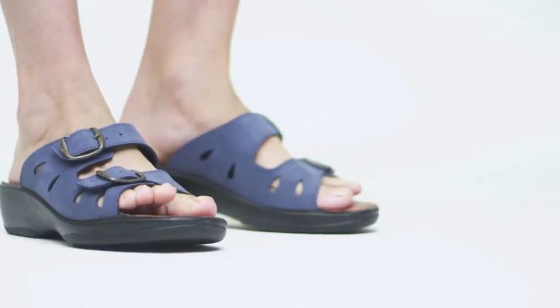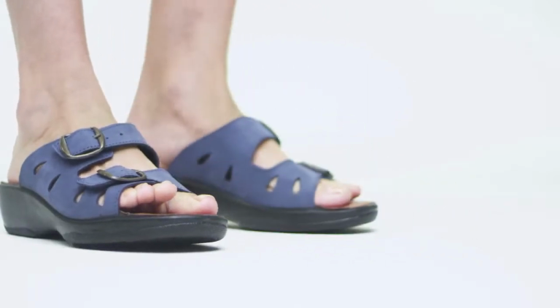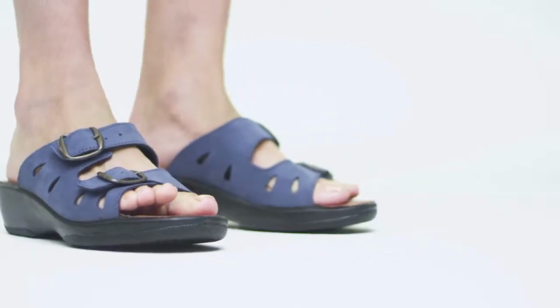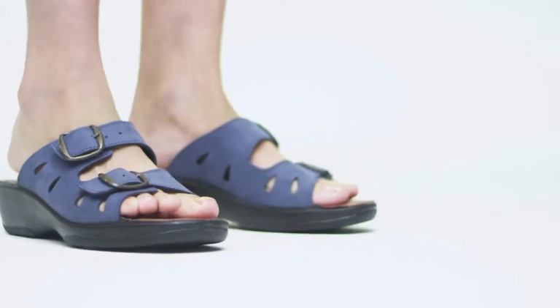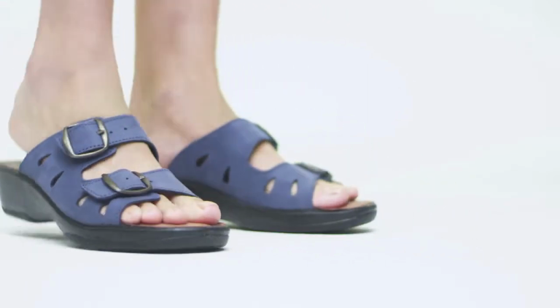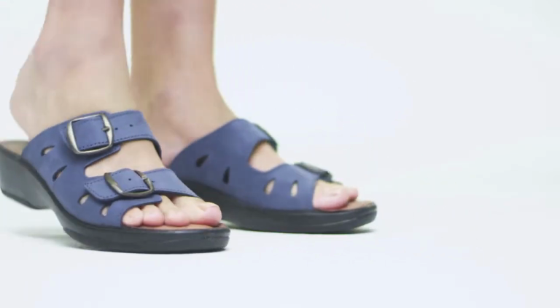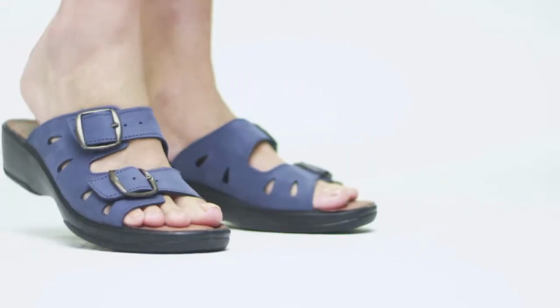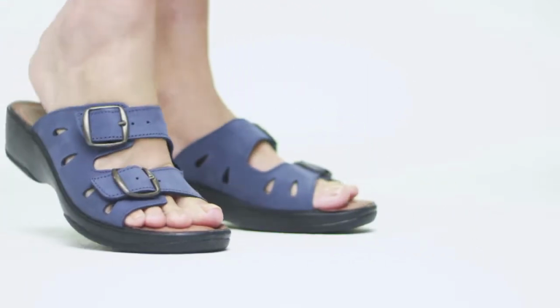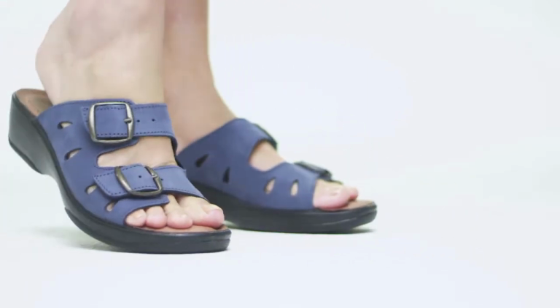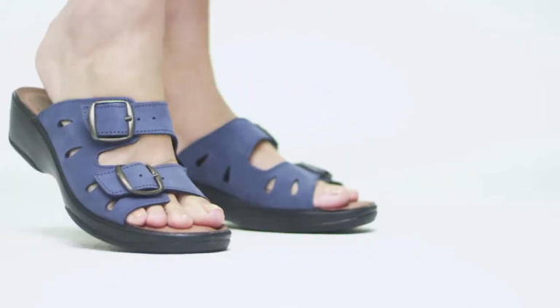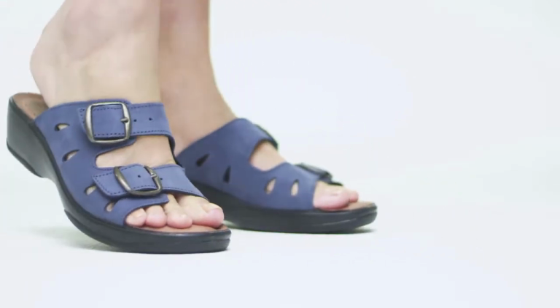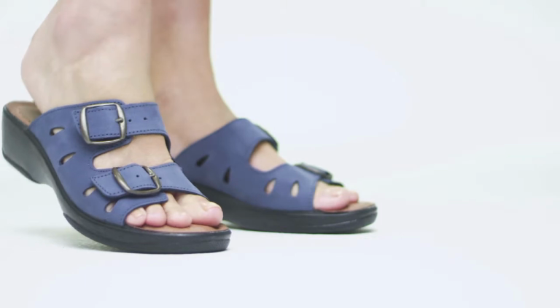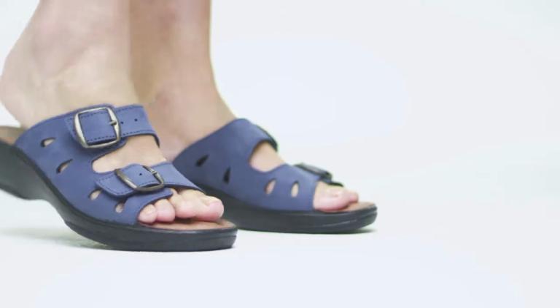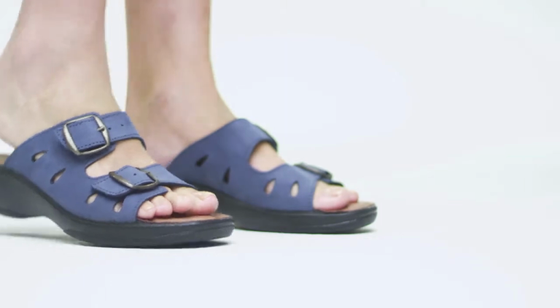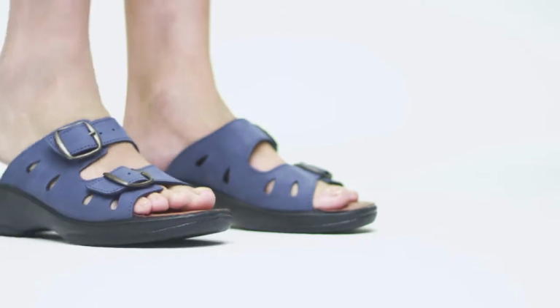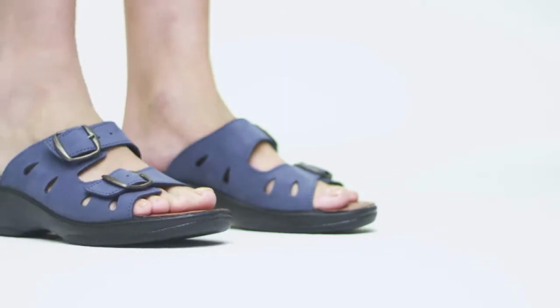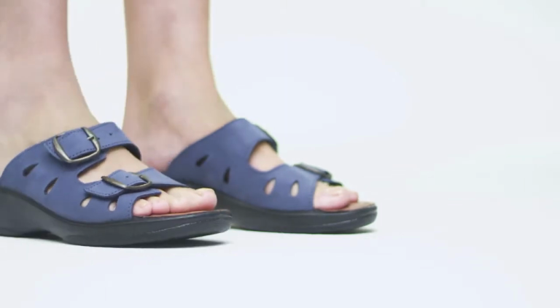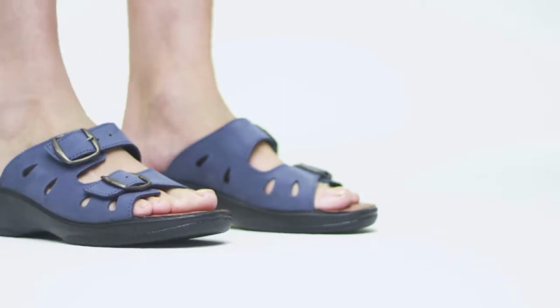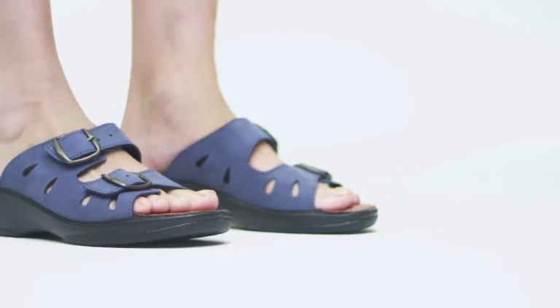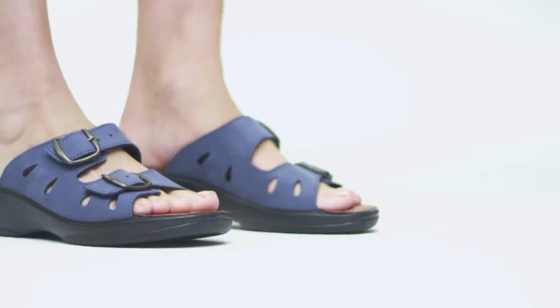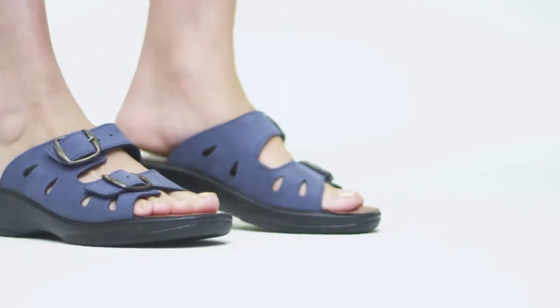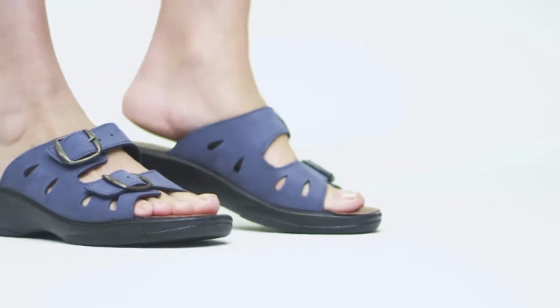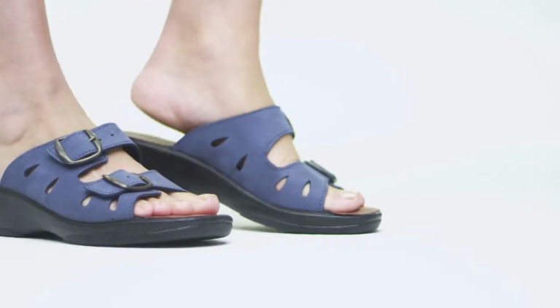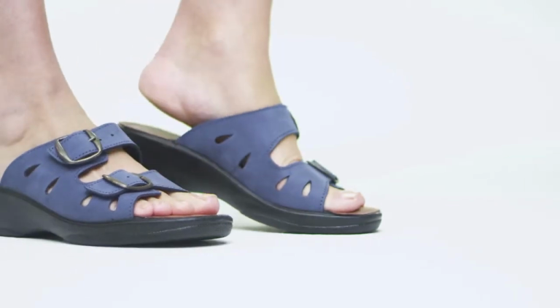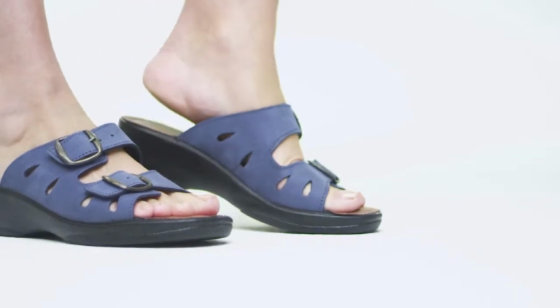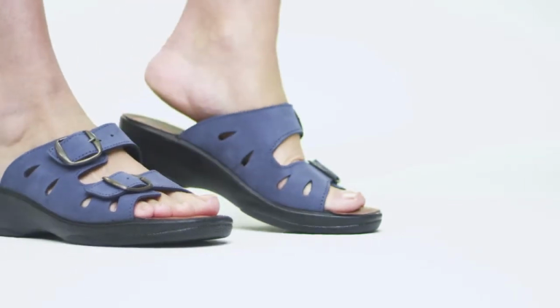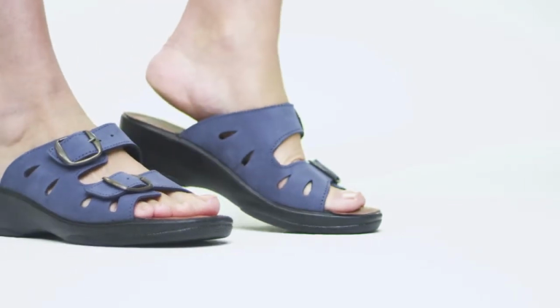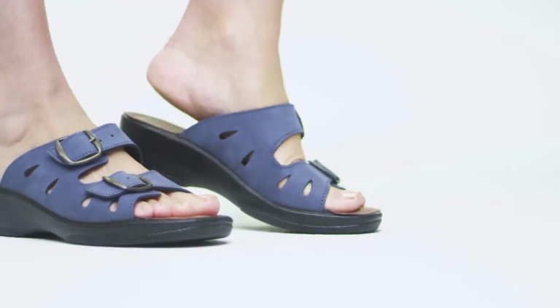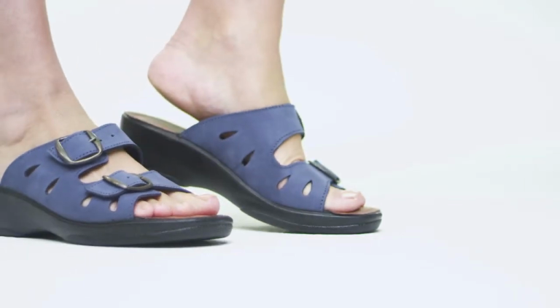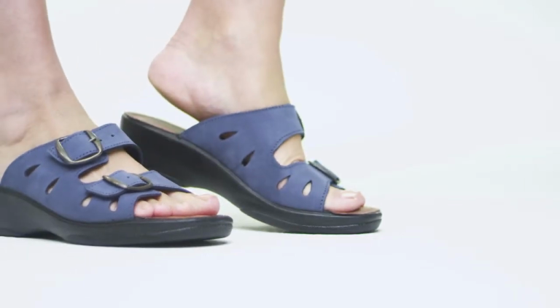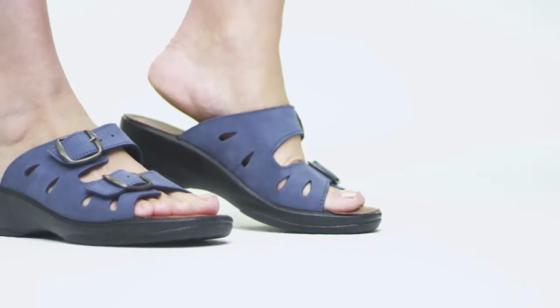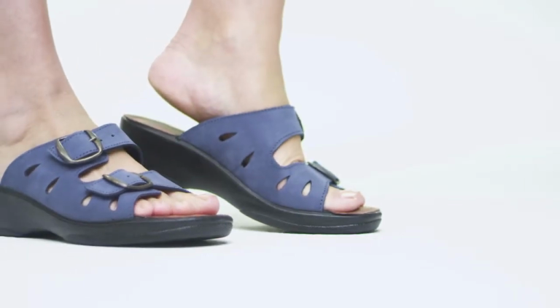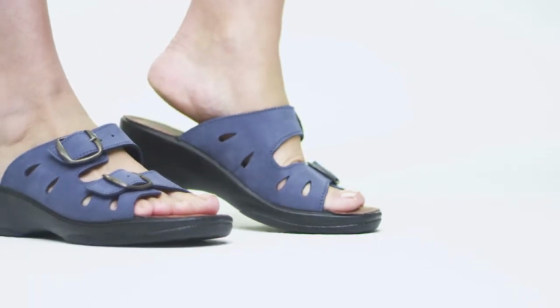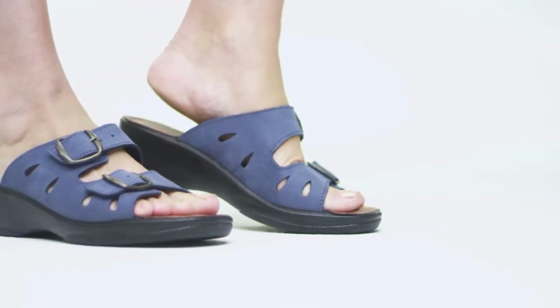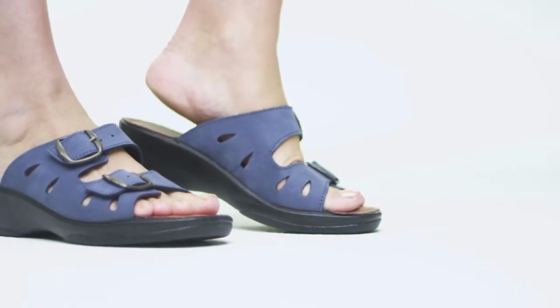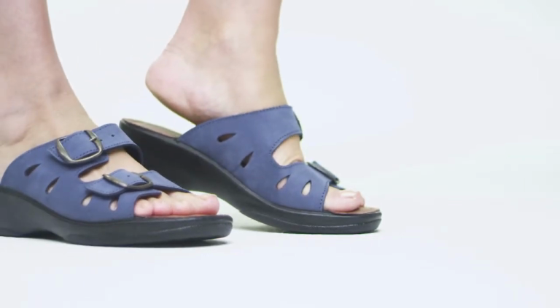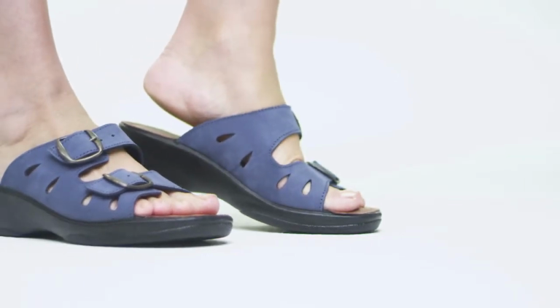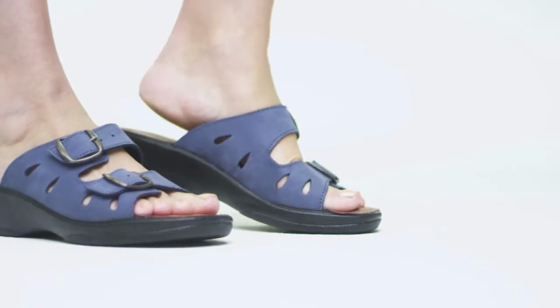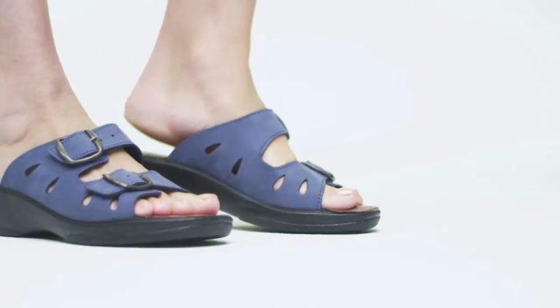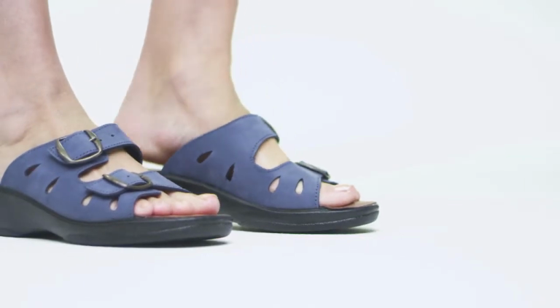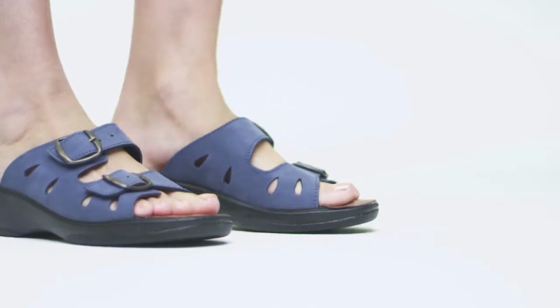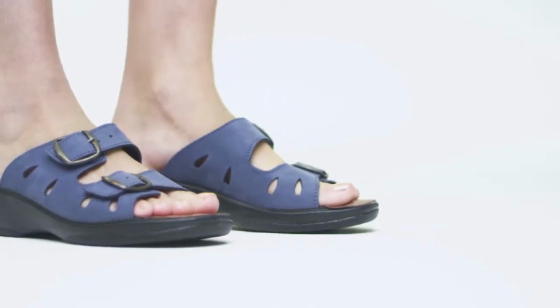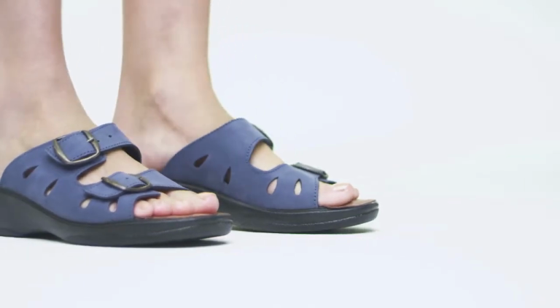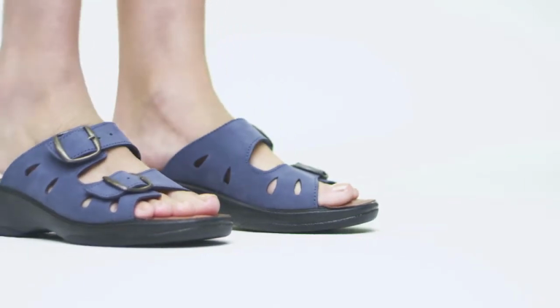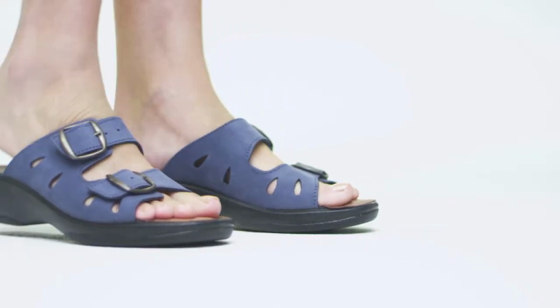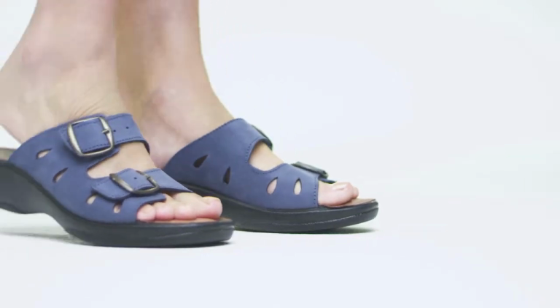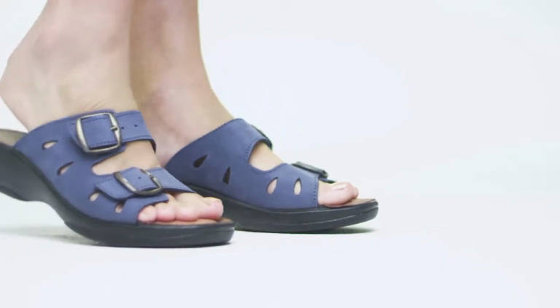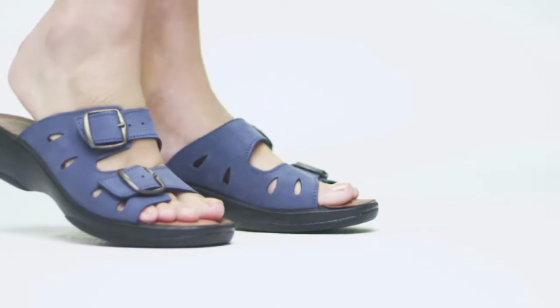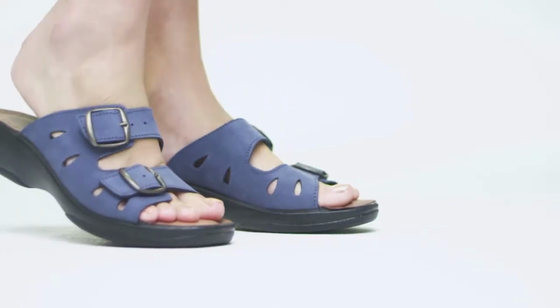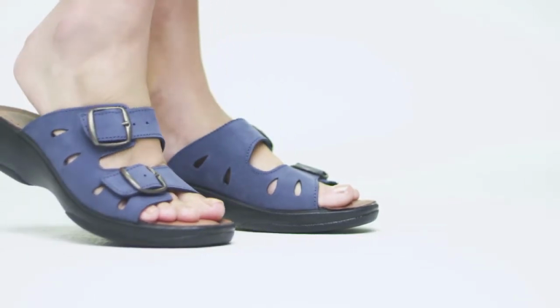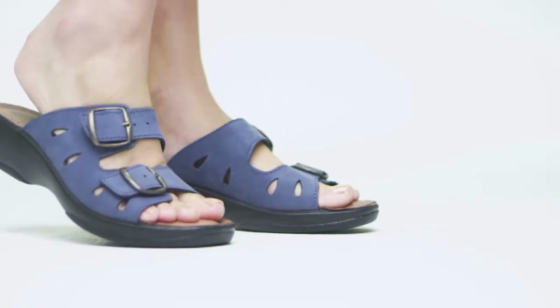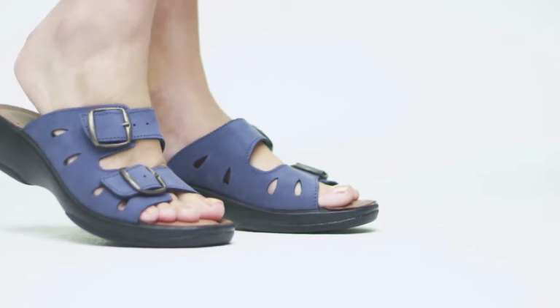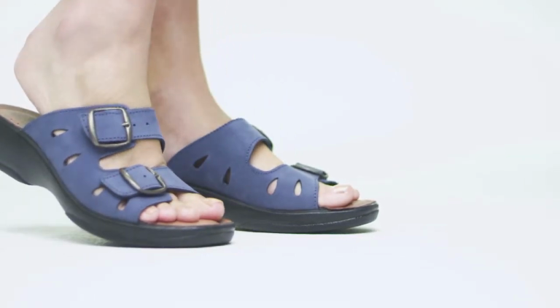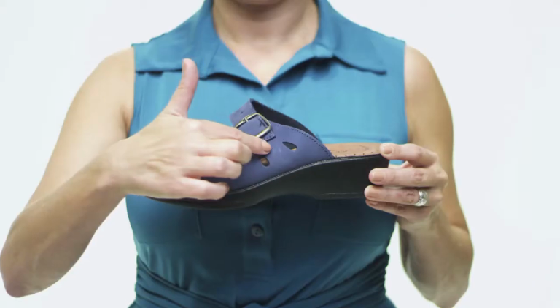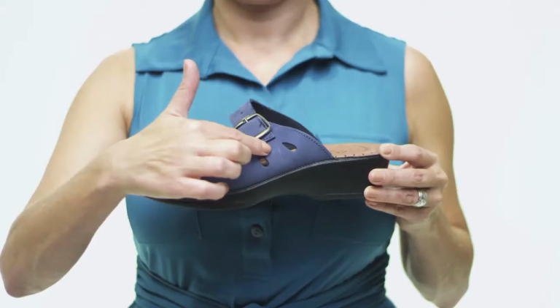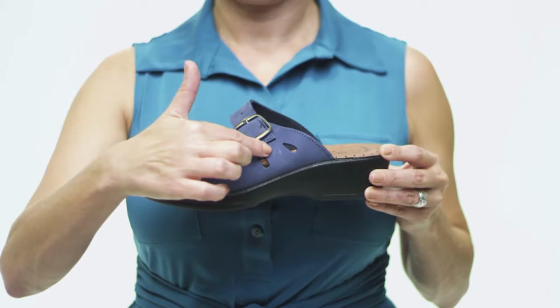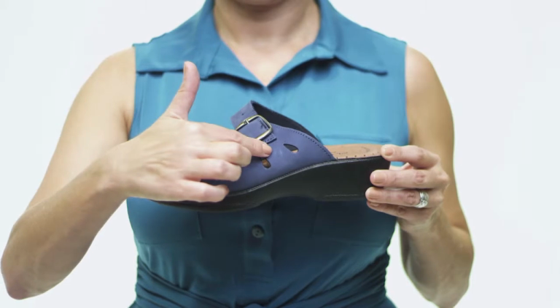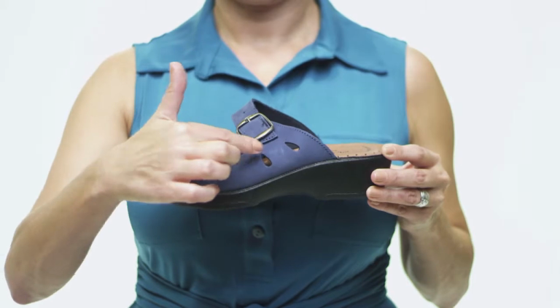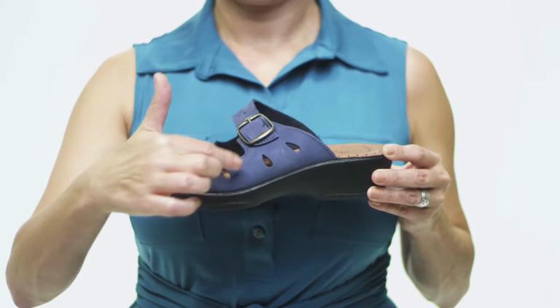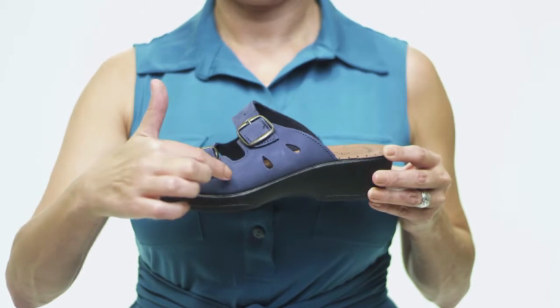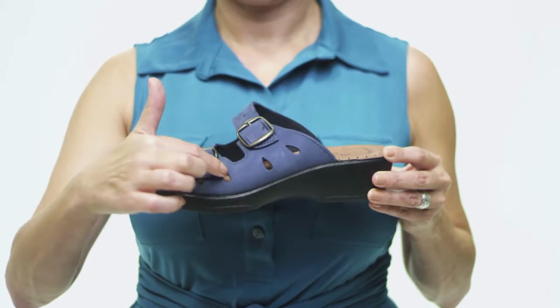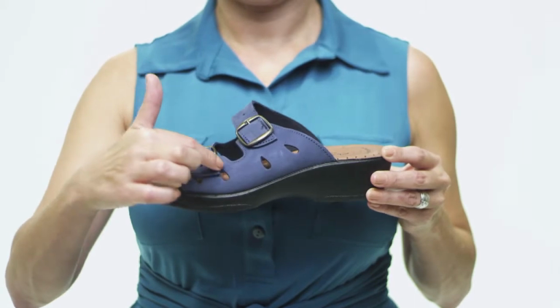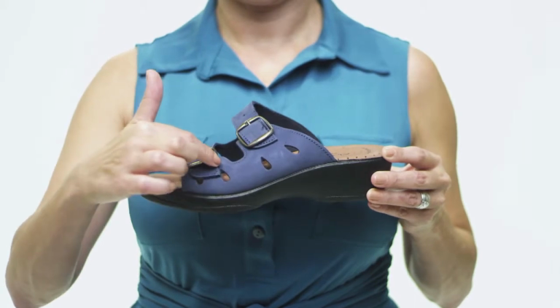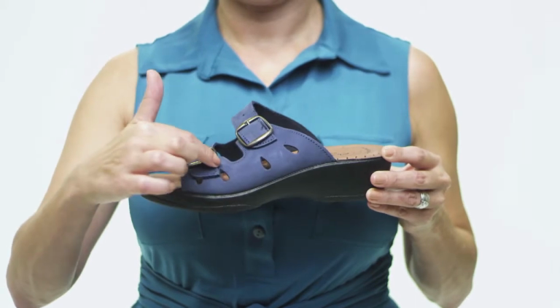Teardrop cutouts along the side add the slightest touch of whimsy, while the adjustable buckle straps ensure that this sandal steps with you.